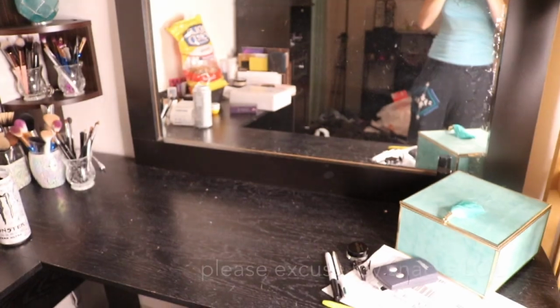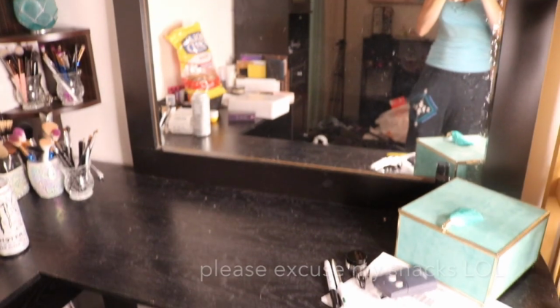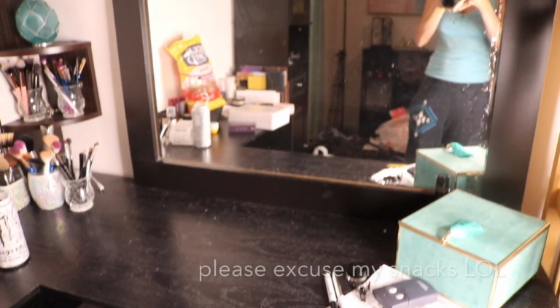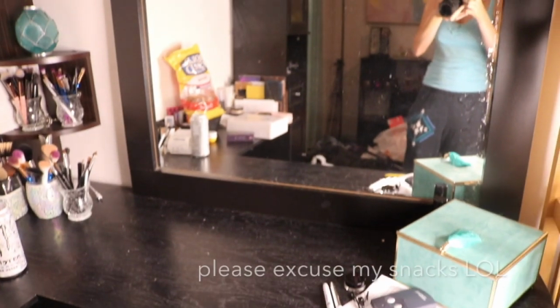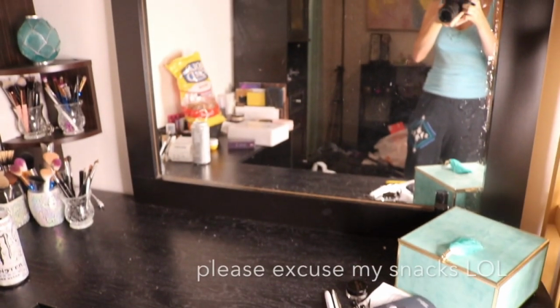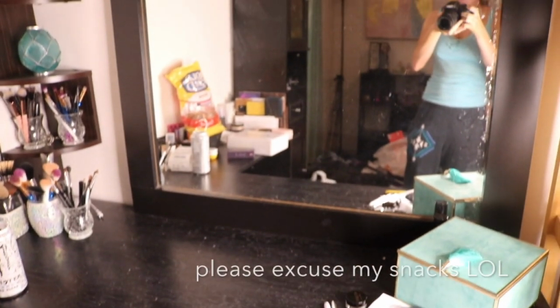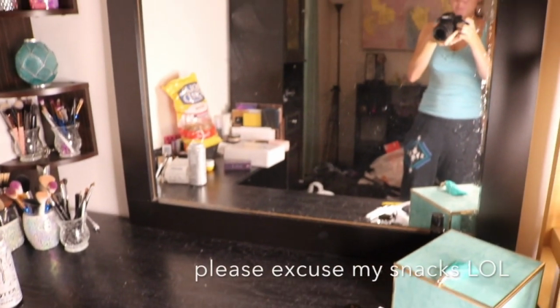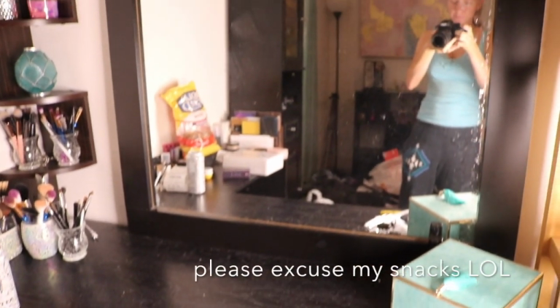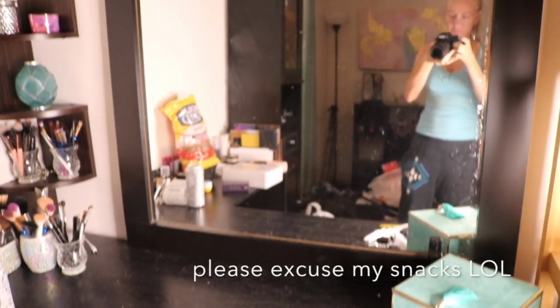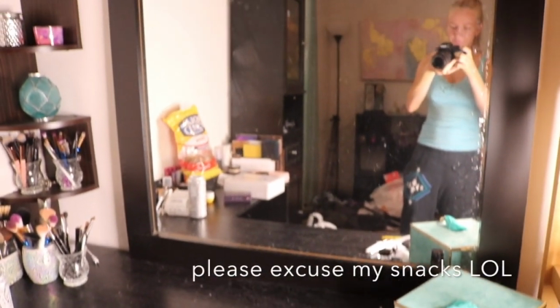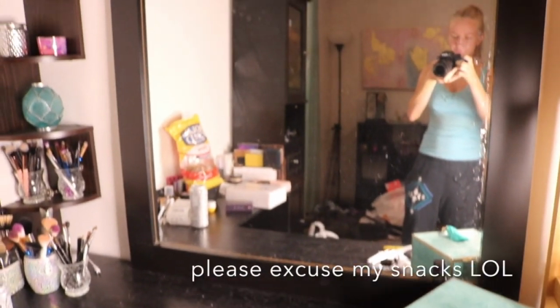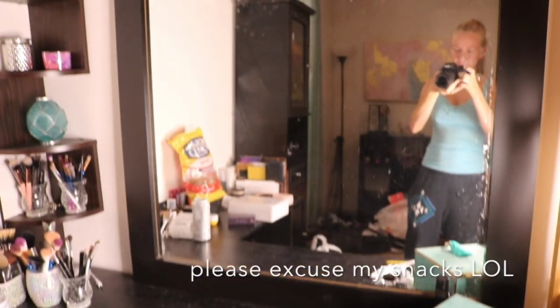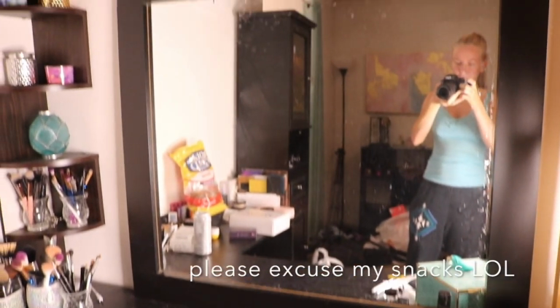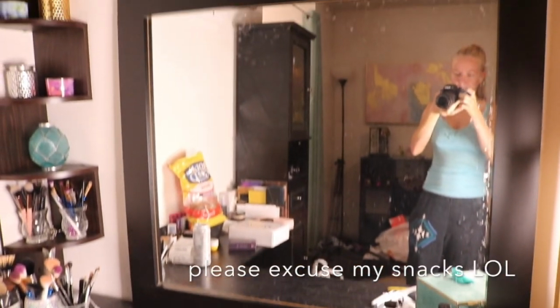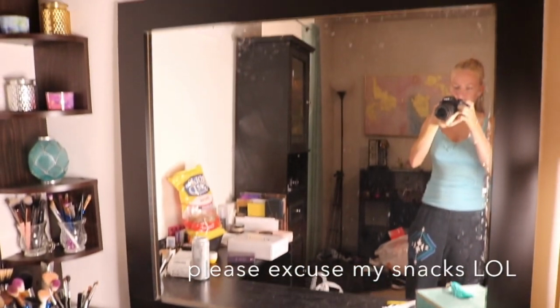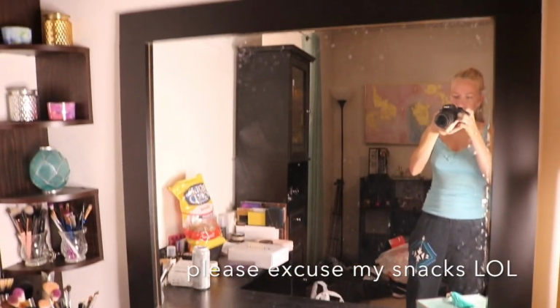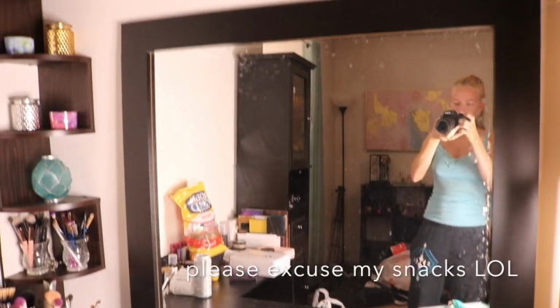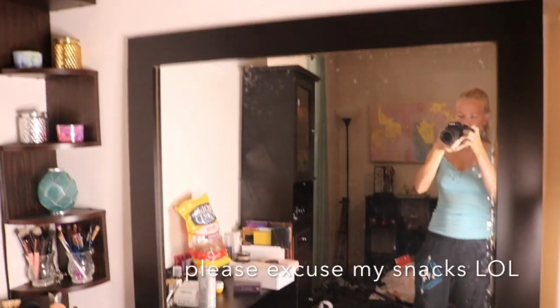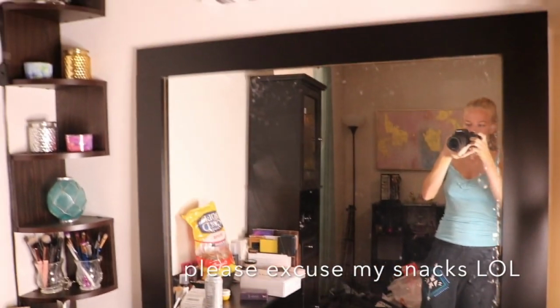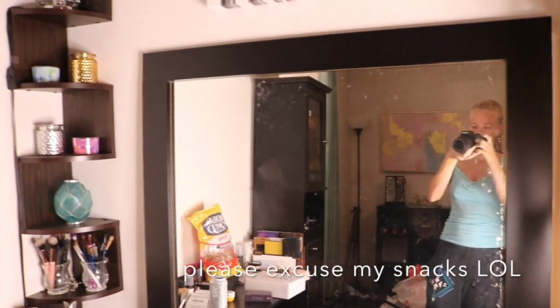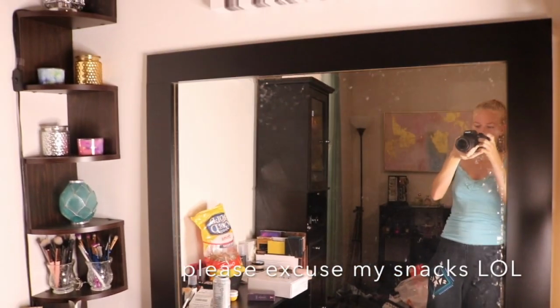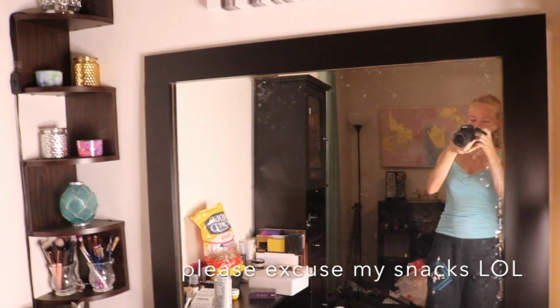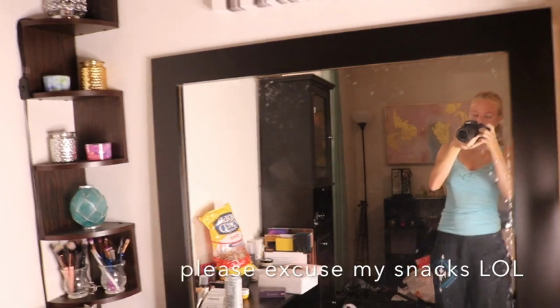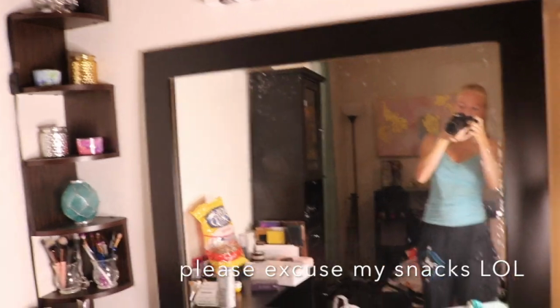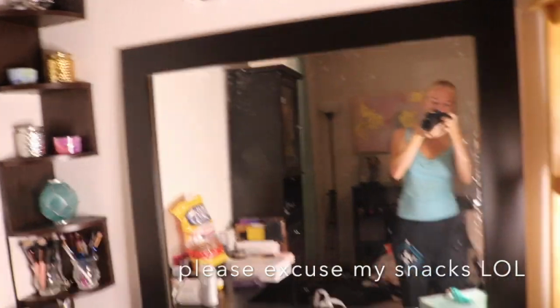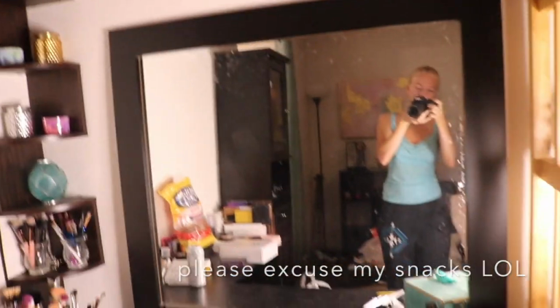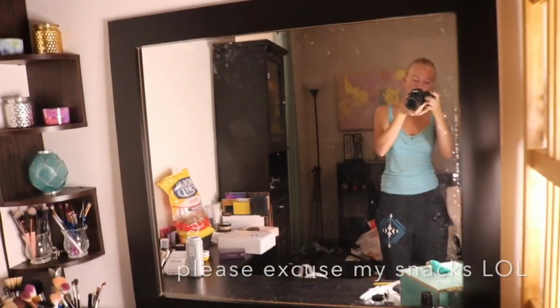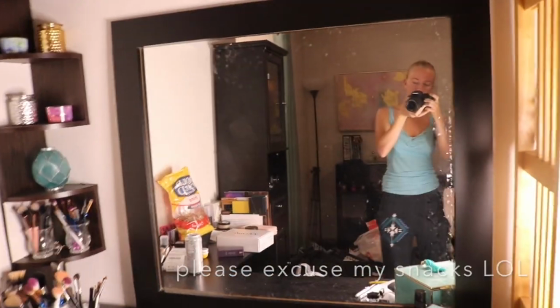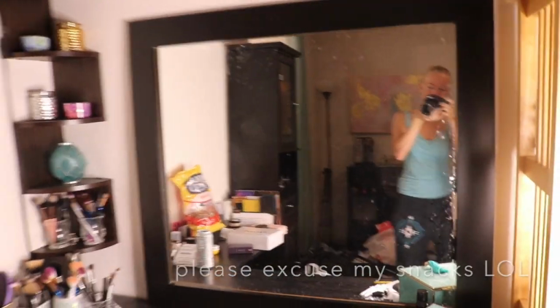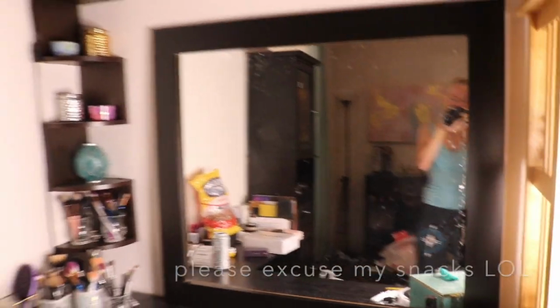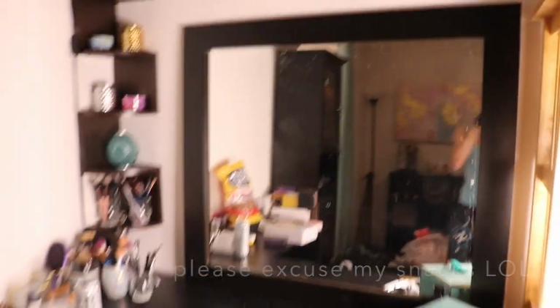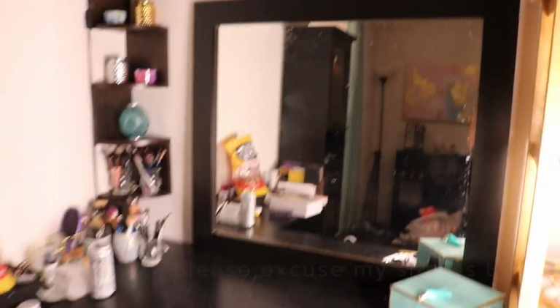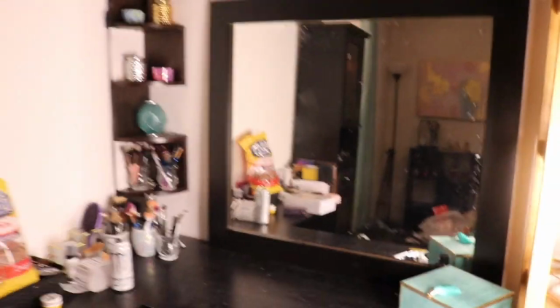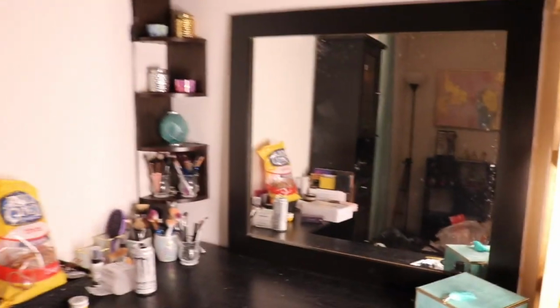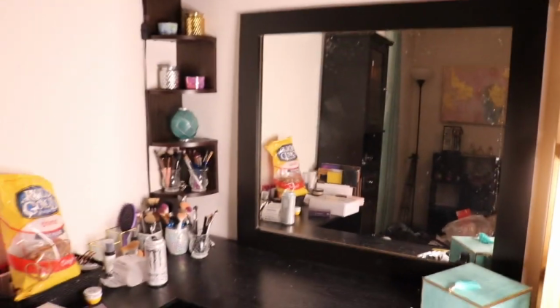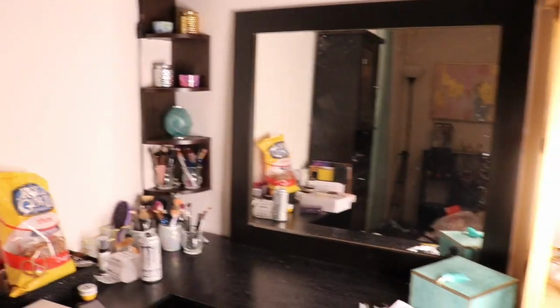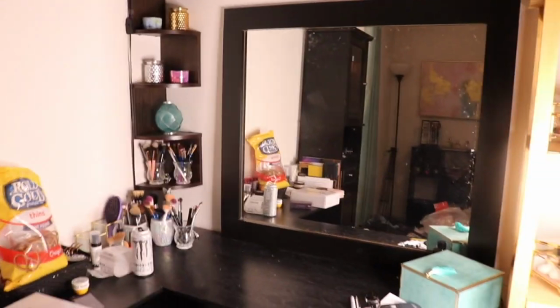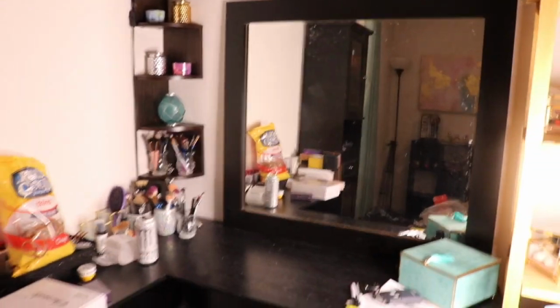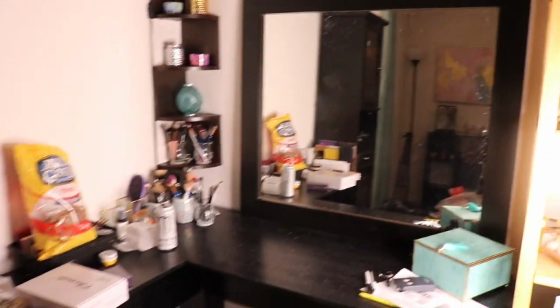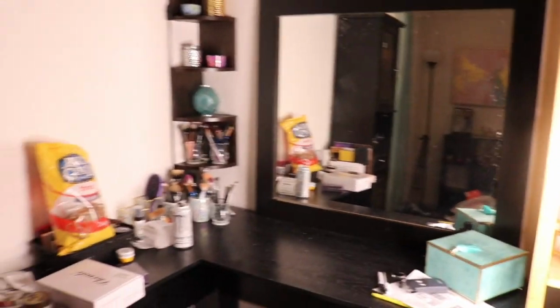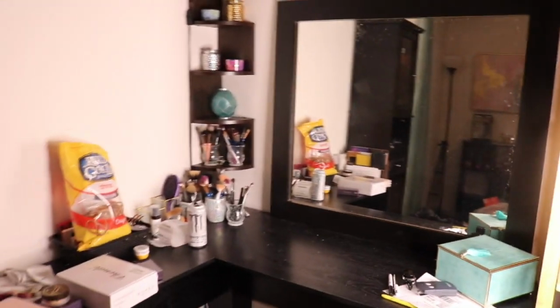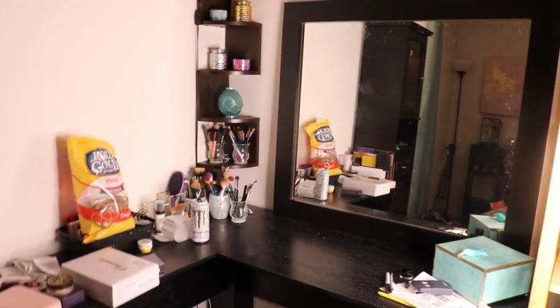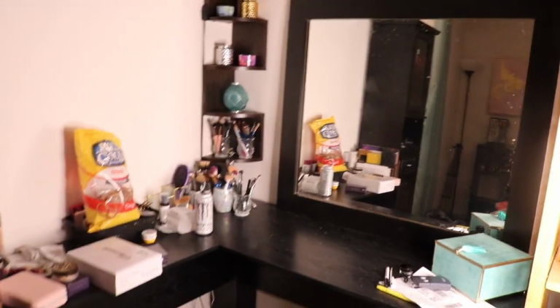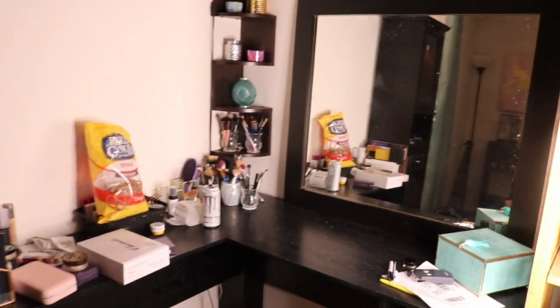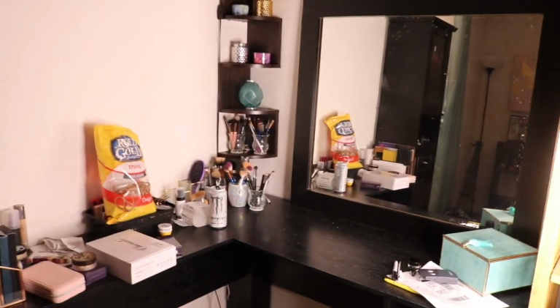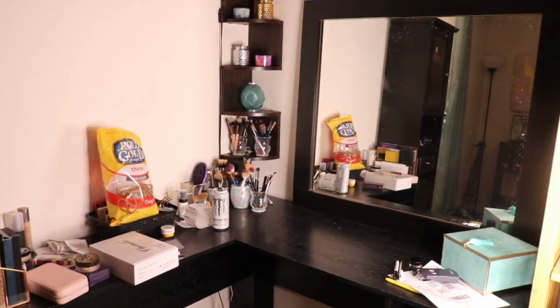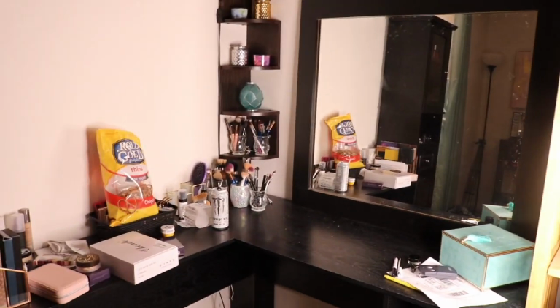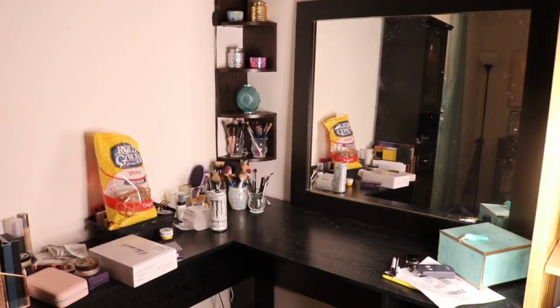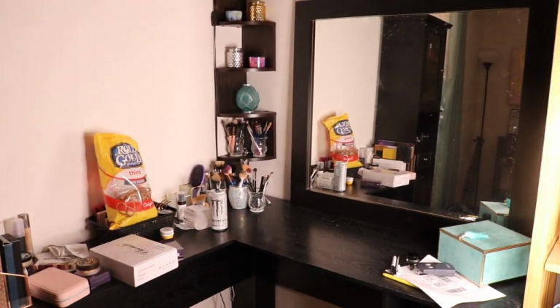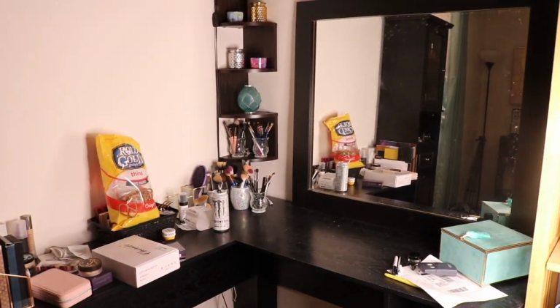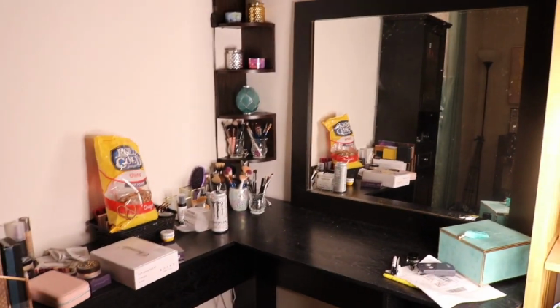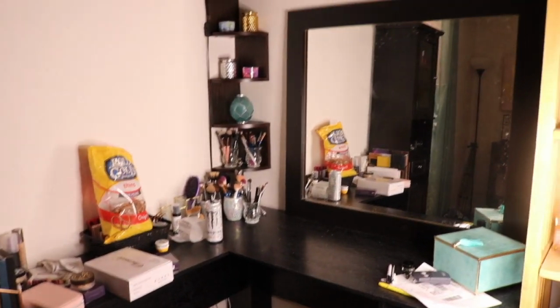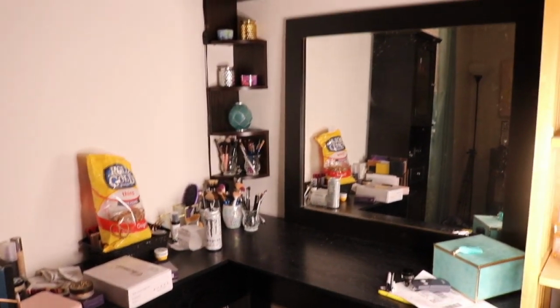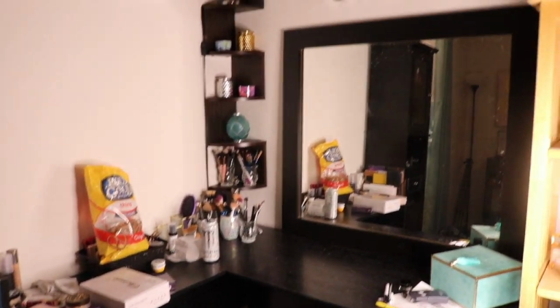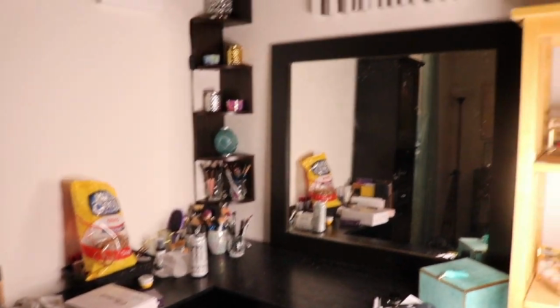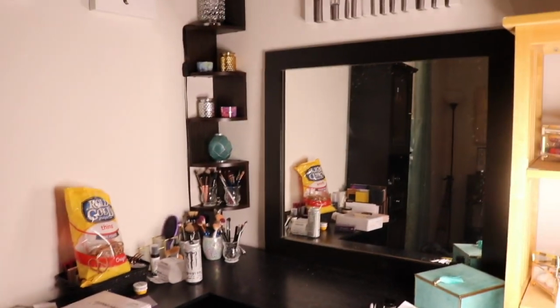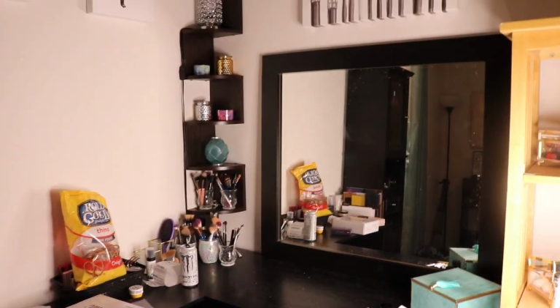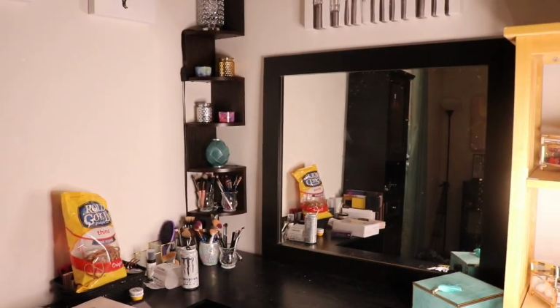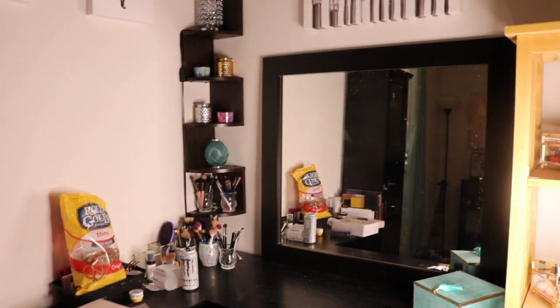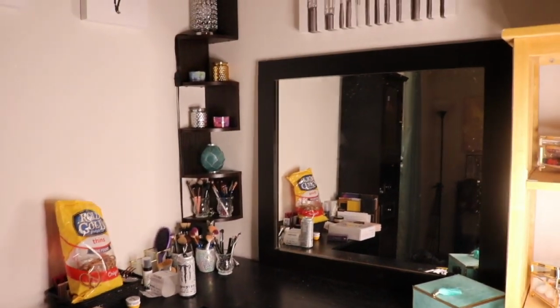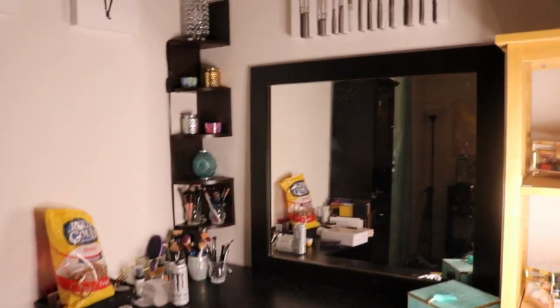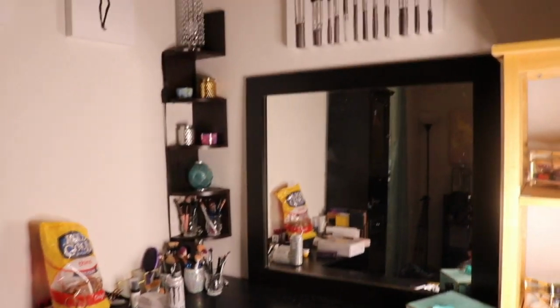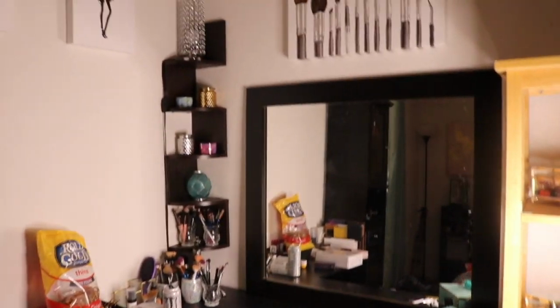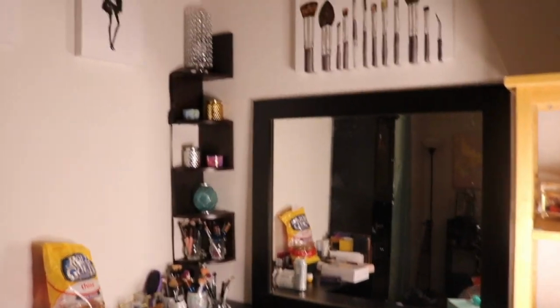So this is just a quick overview of what the mirror looks like before. It's just something that I found on OfferUp for $20. It's really nice and really big.